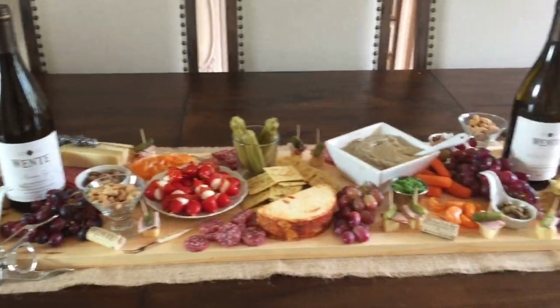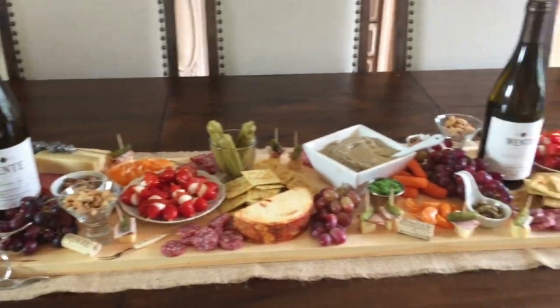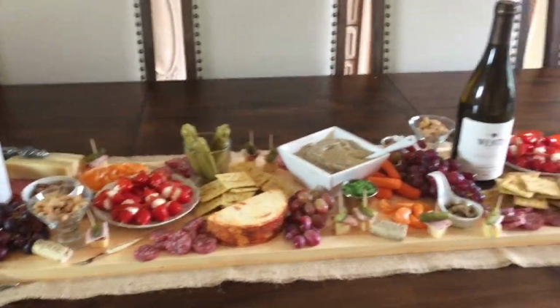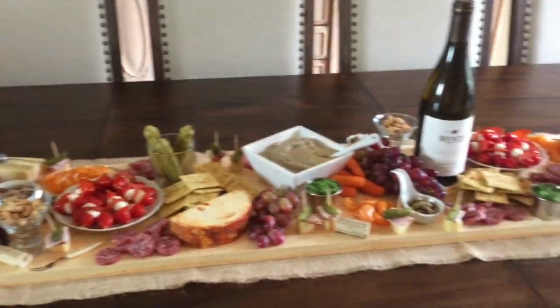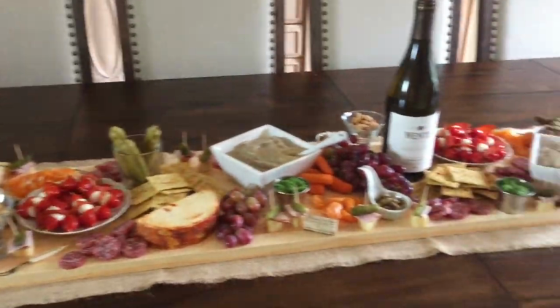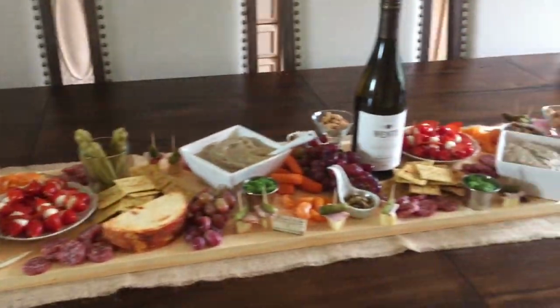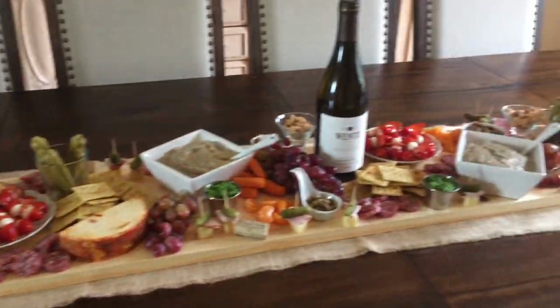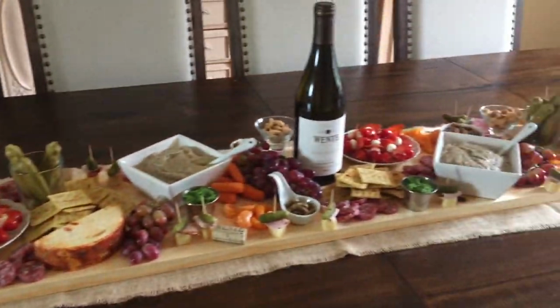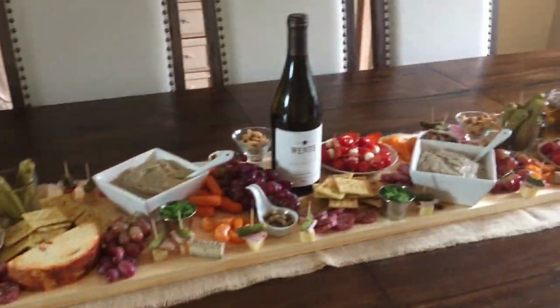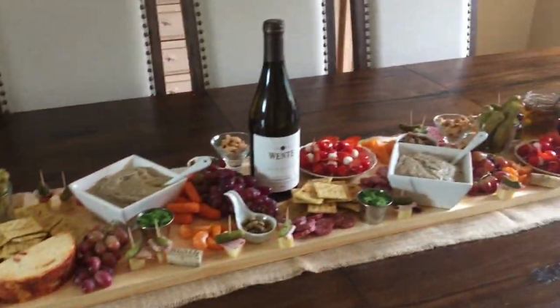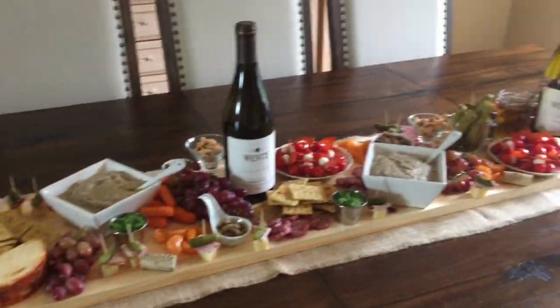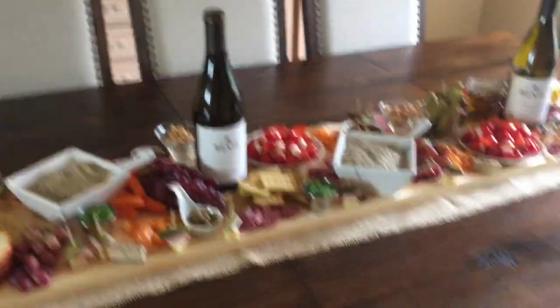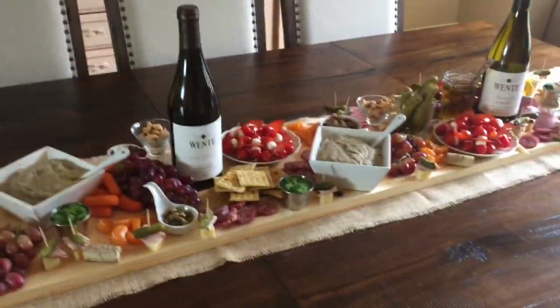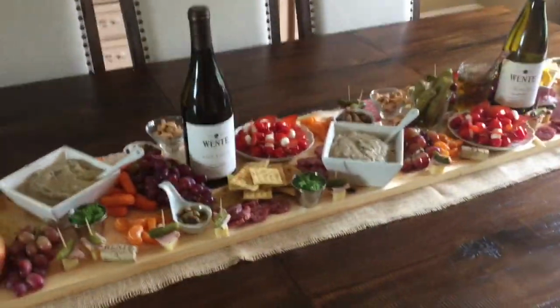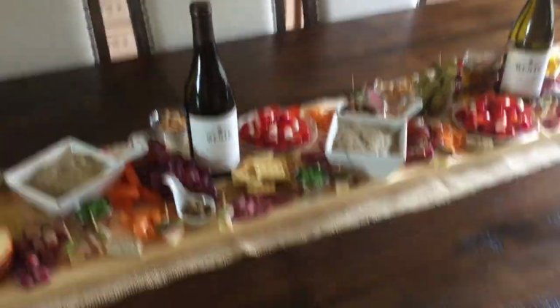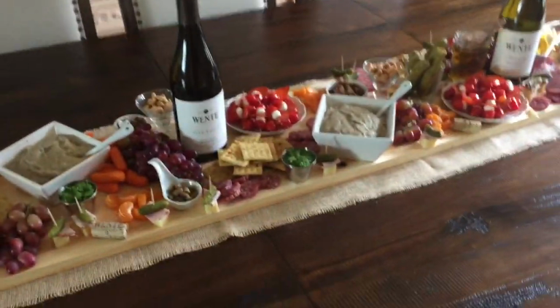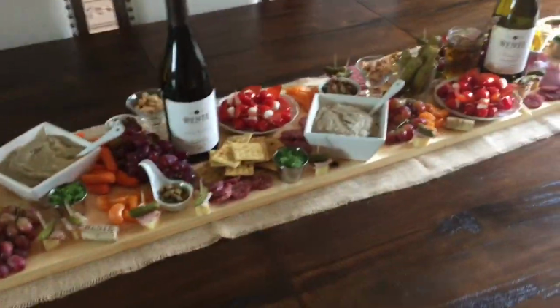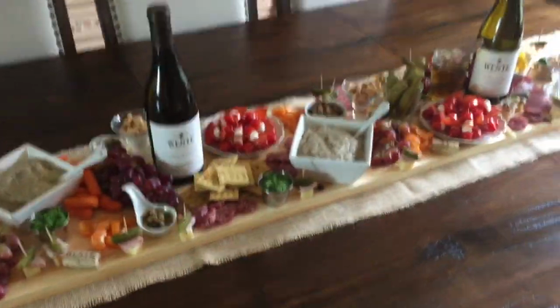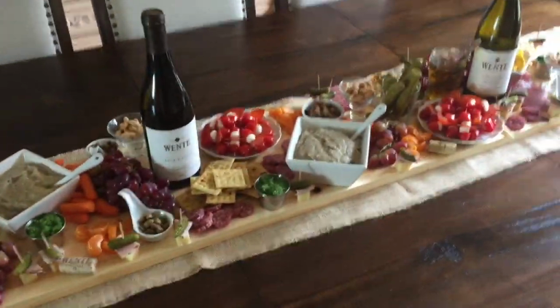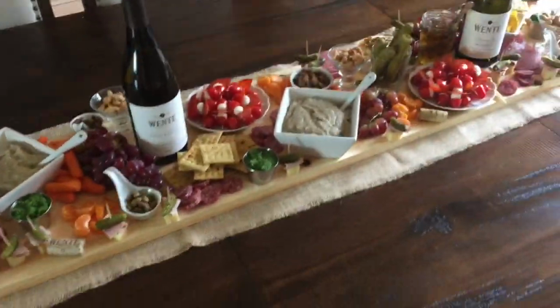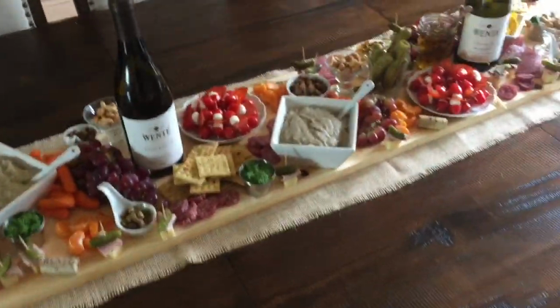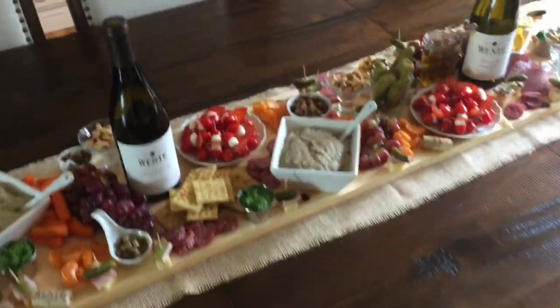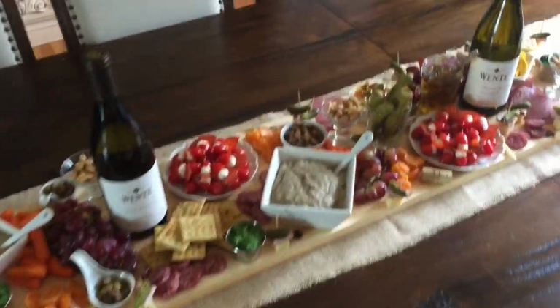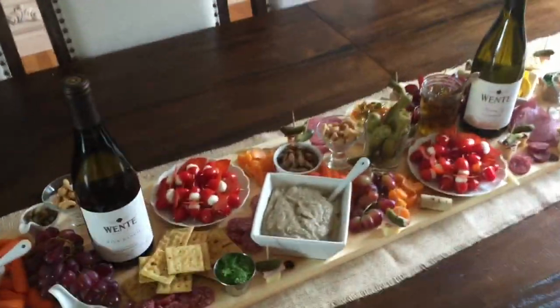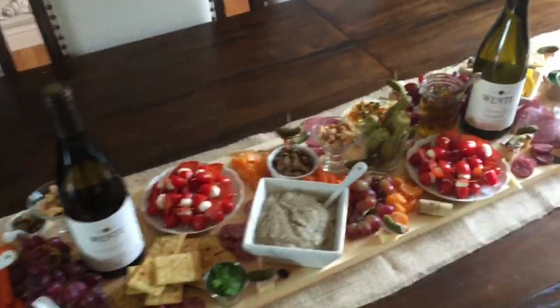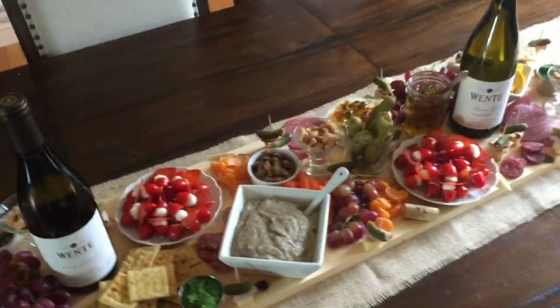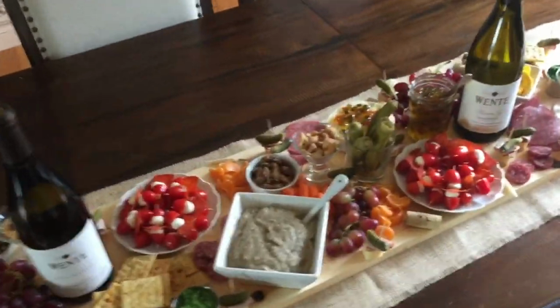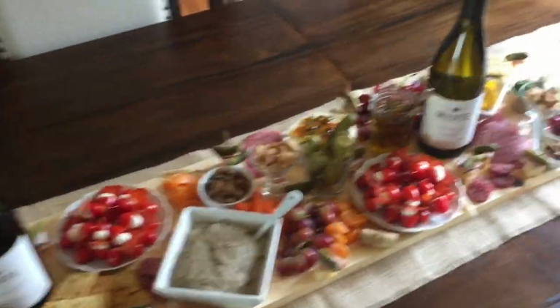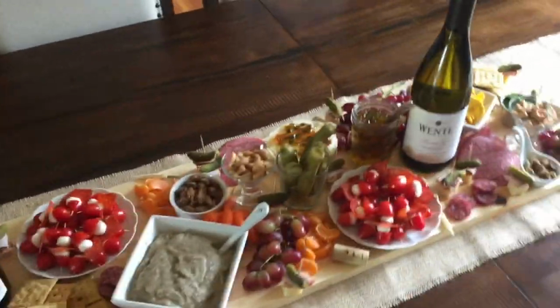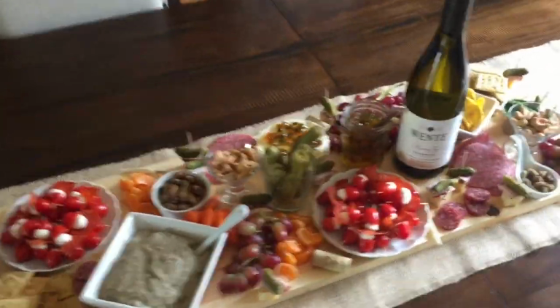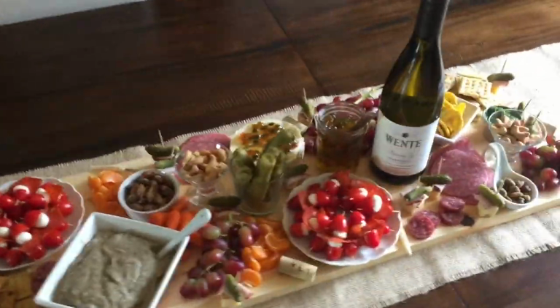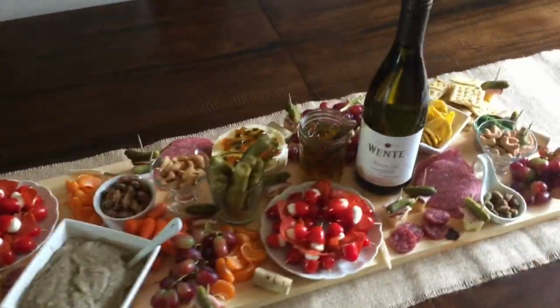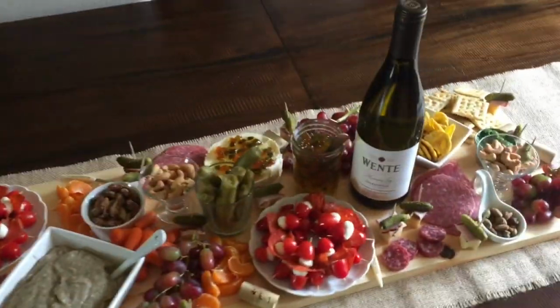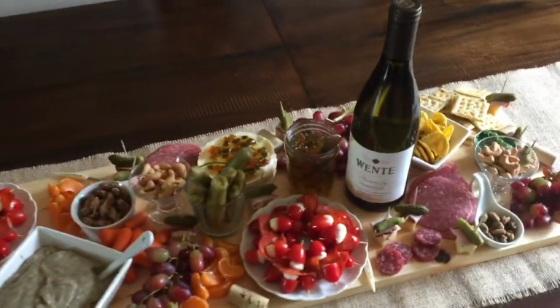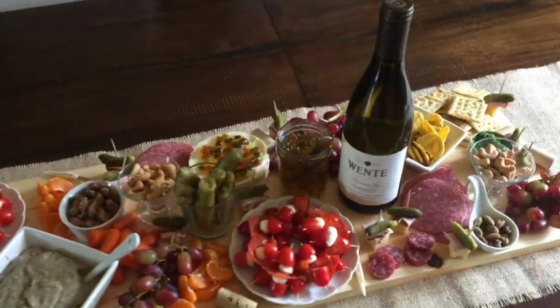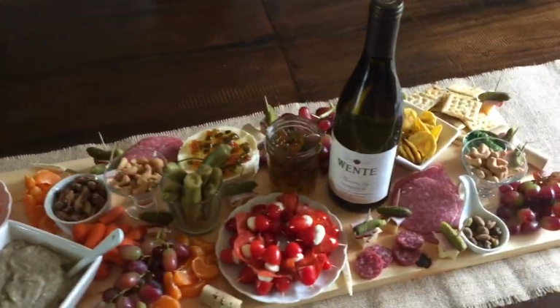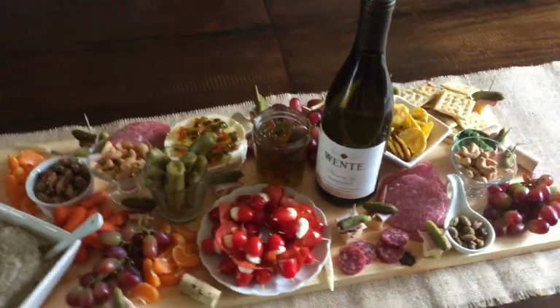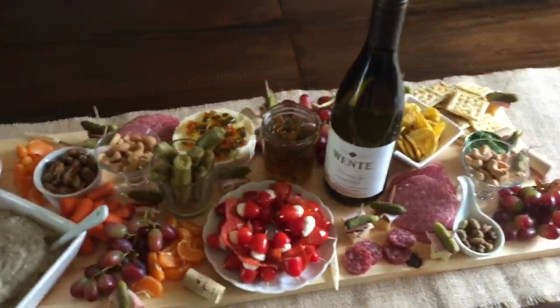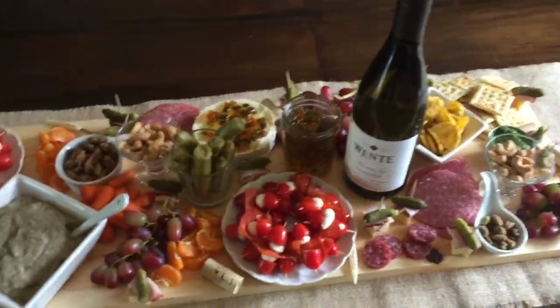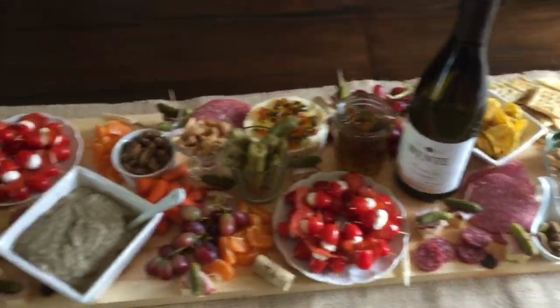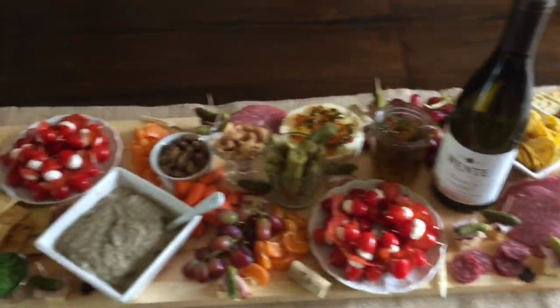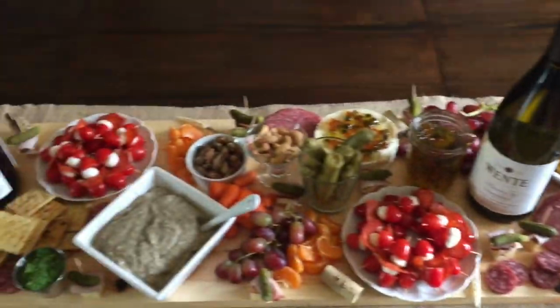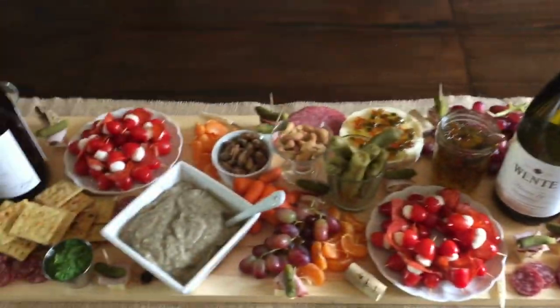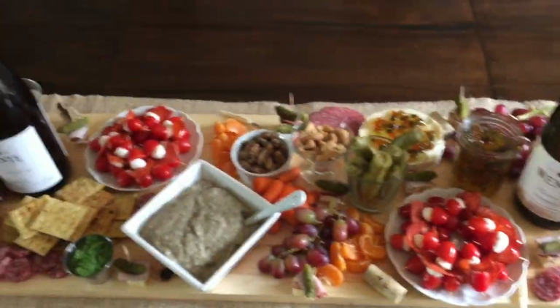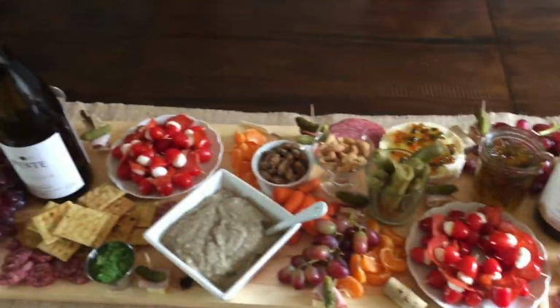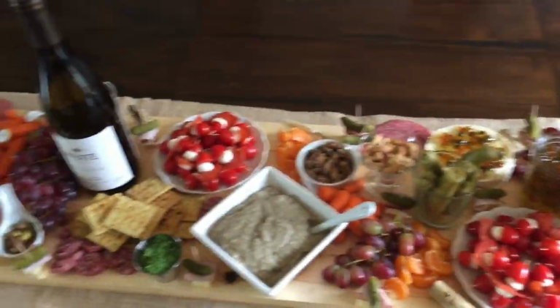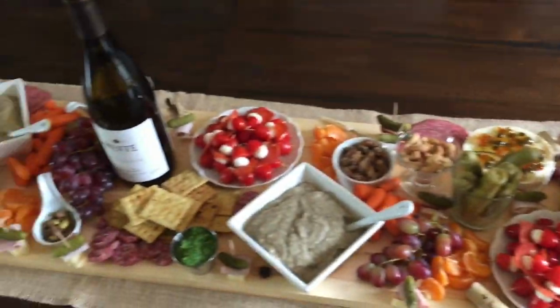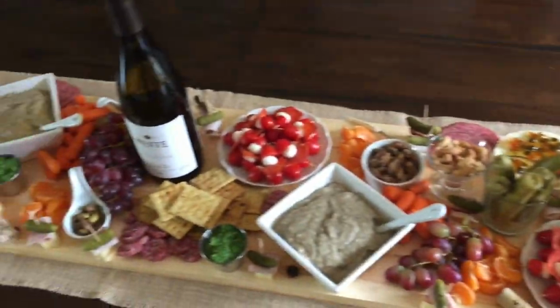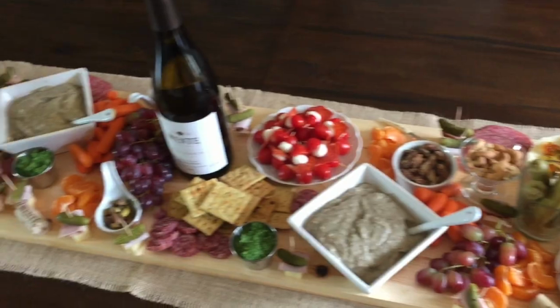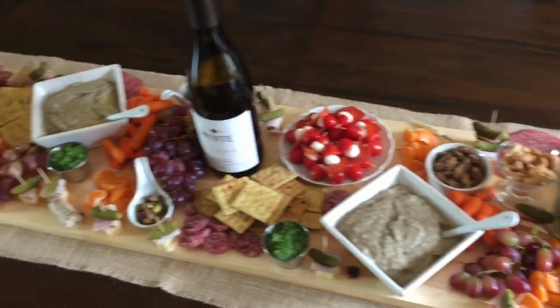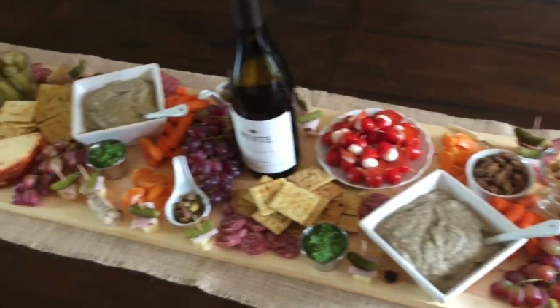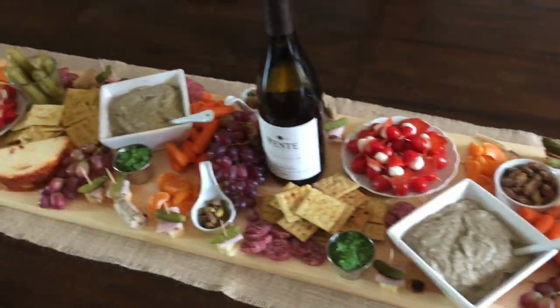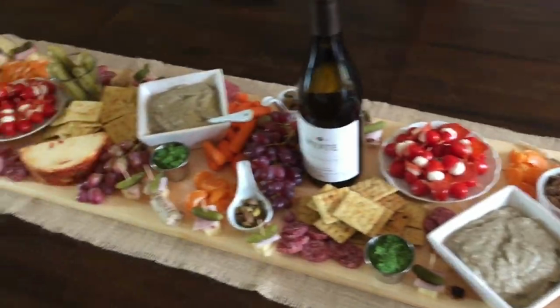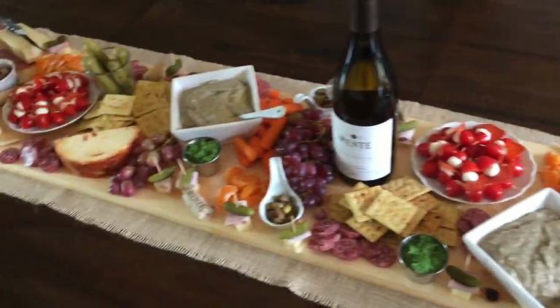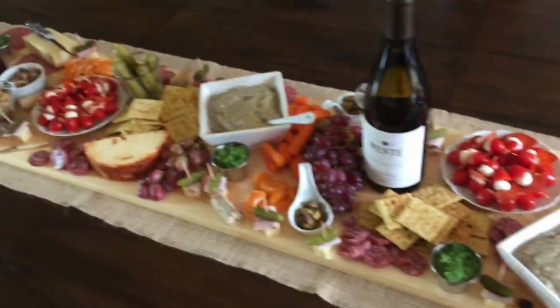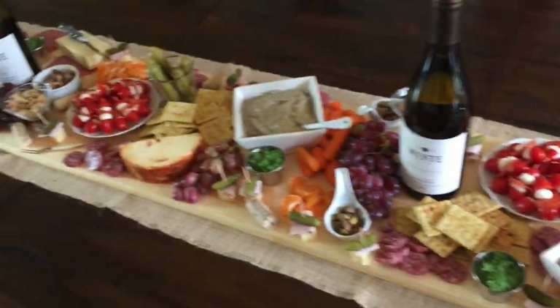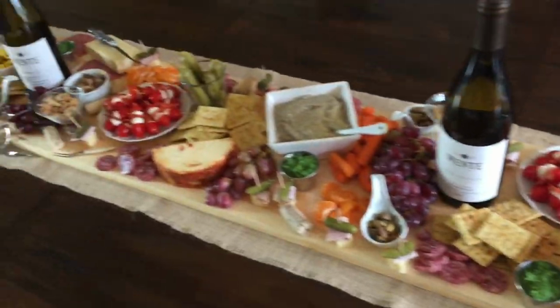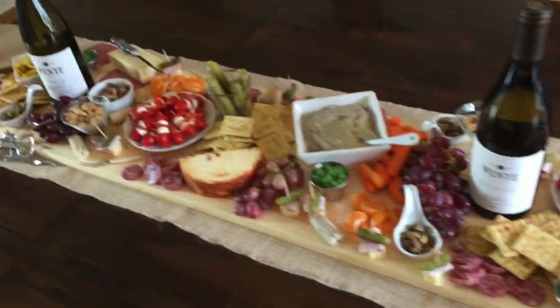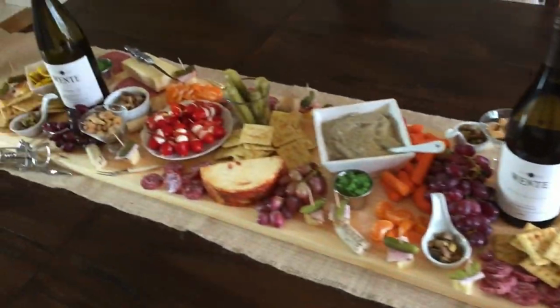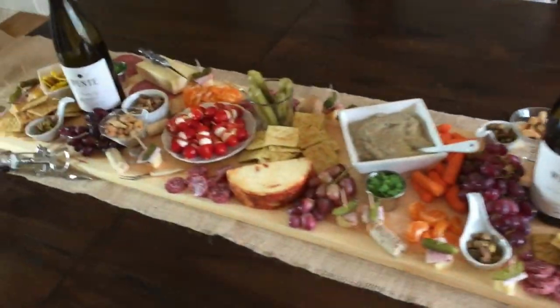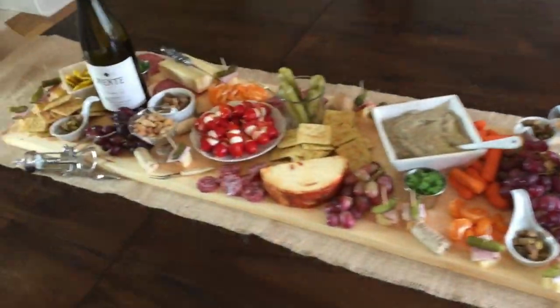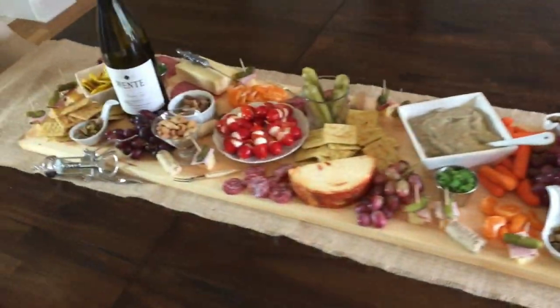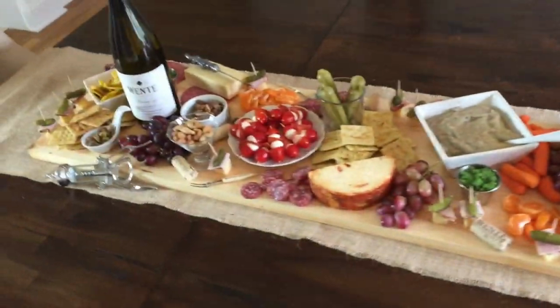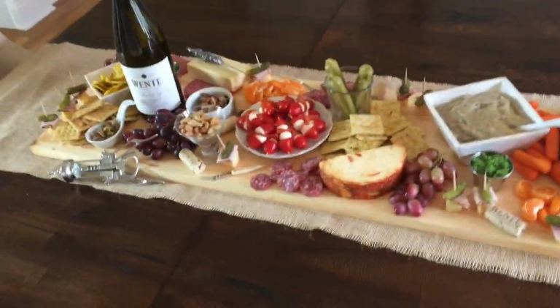Hi, this is Katie Crenshaw from The Fork's Tale, and today I'm going to teach you how to make this beautiful antipasto board table runner.